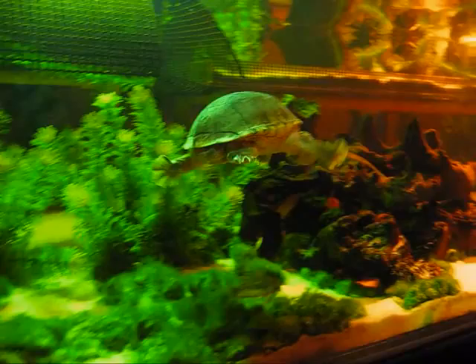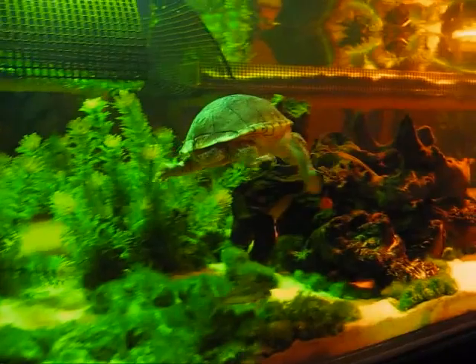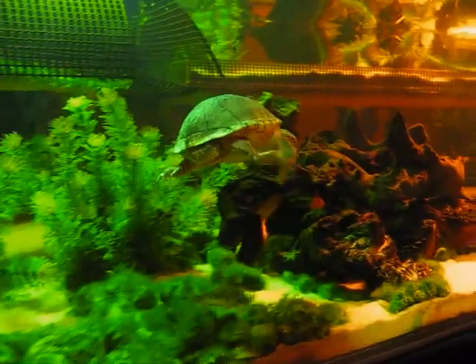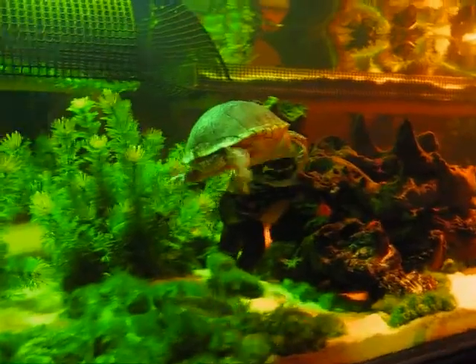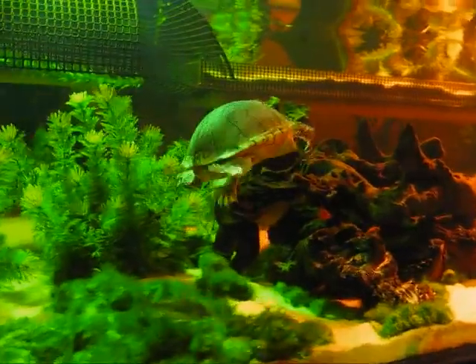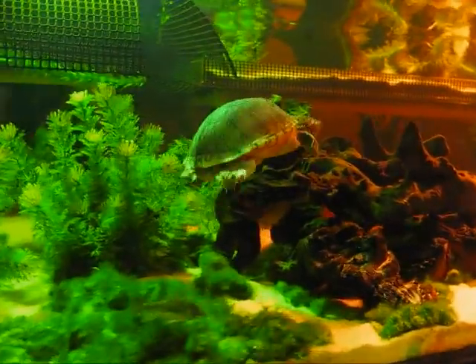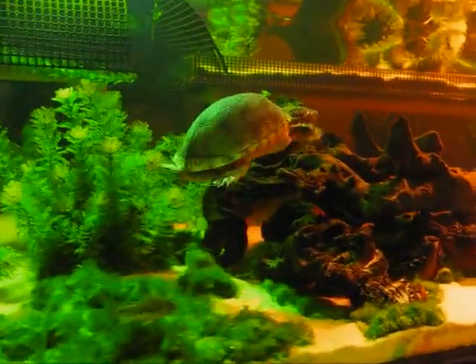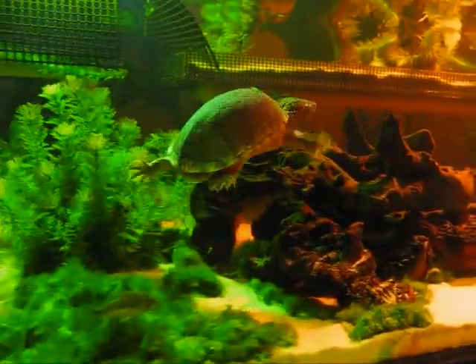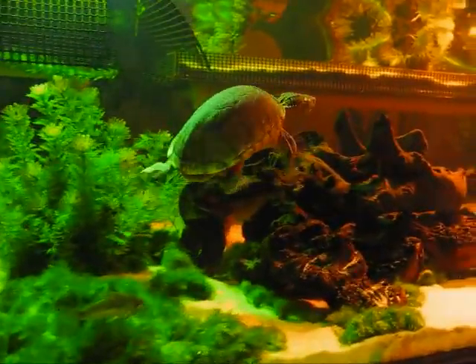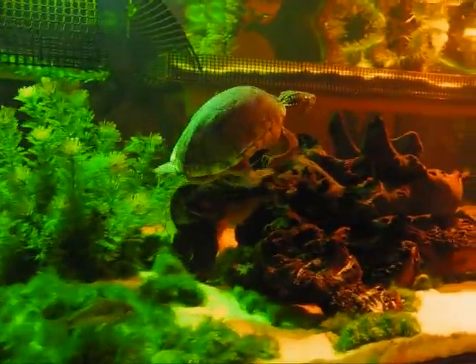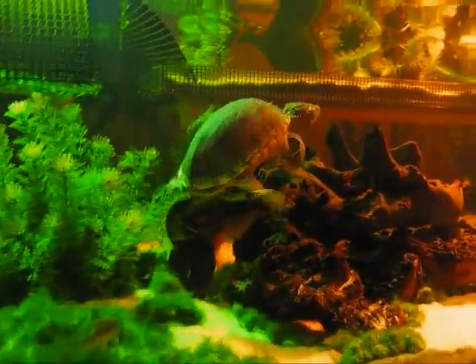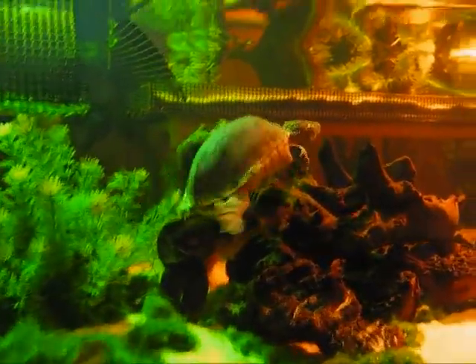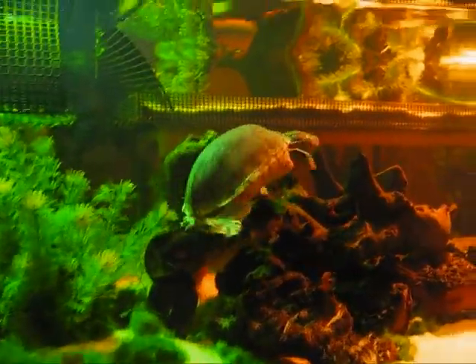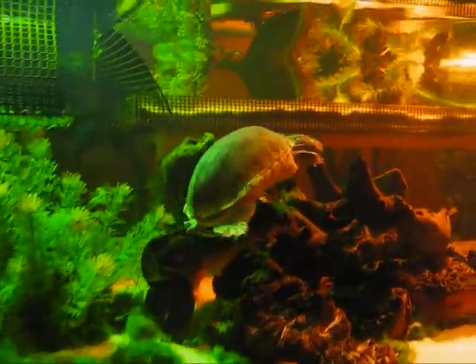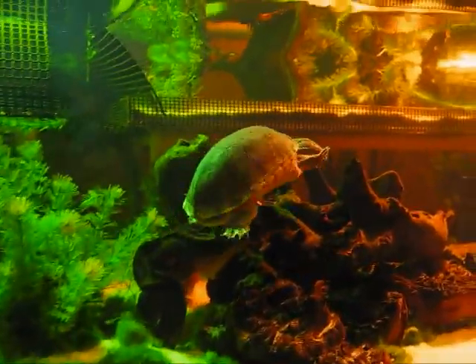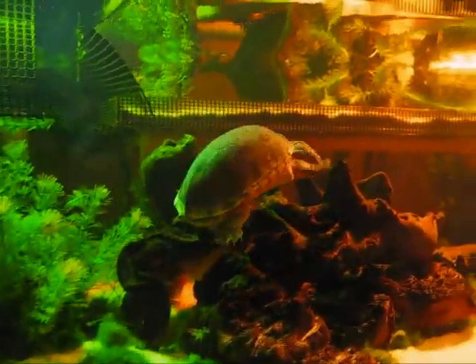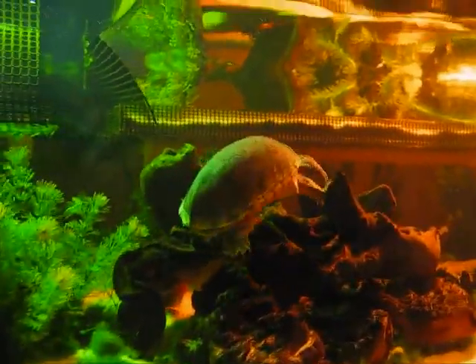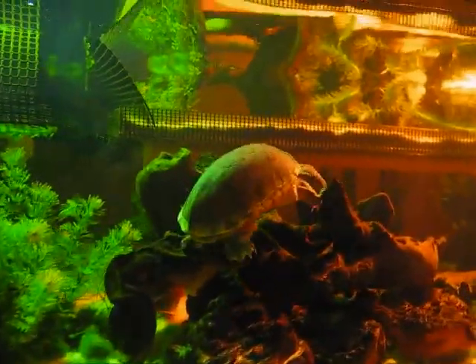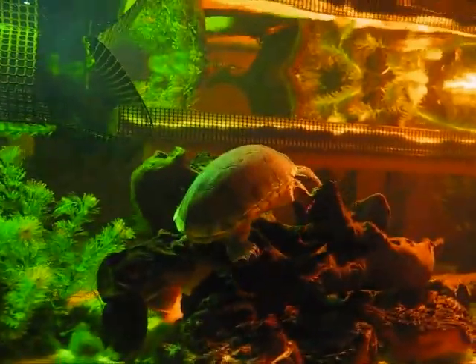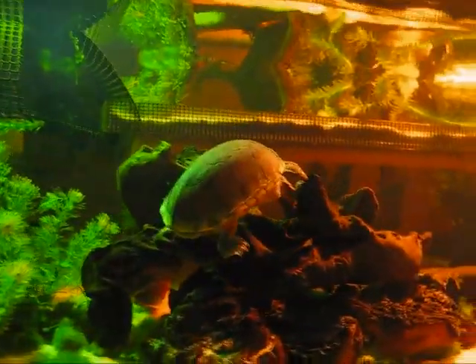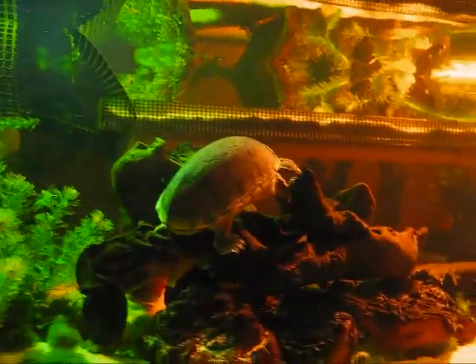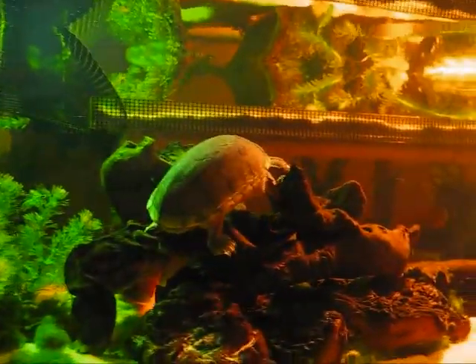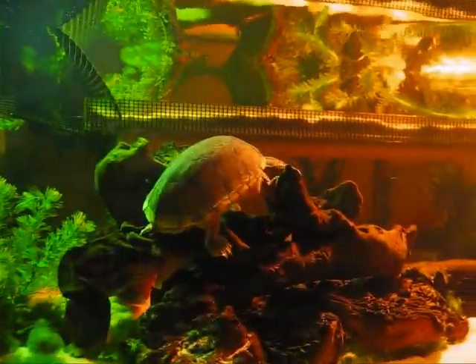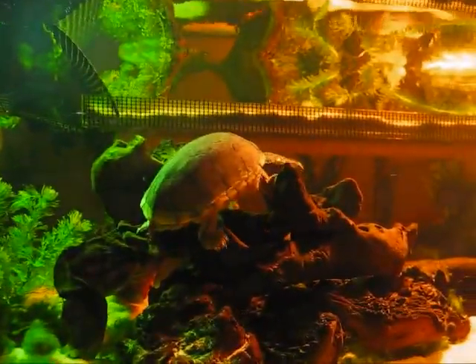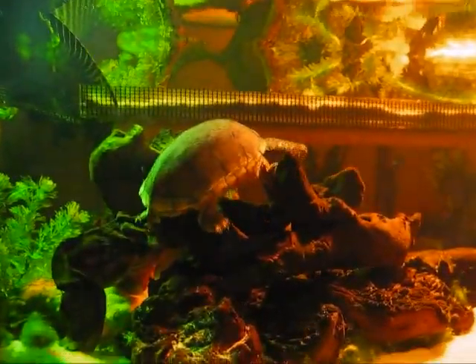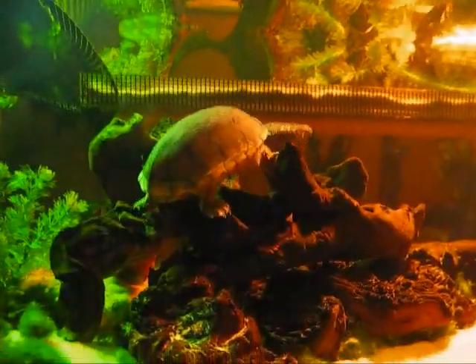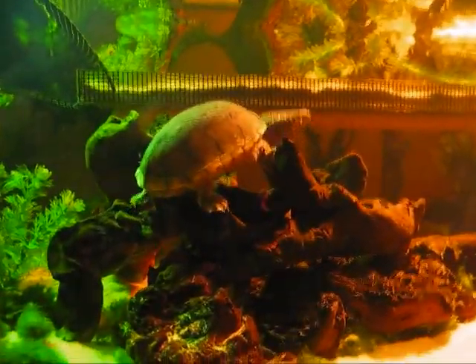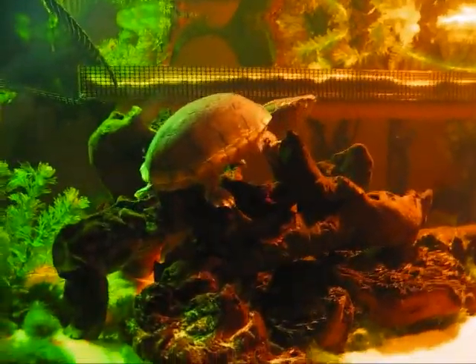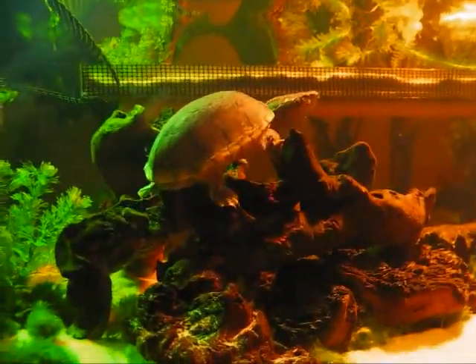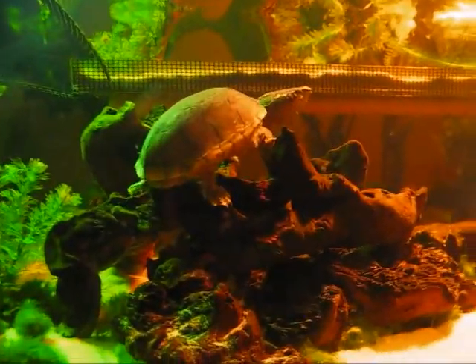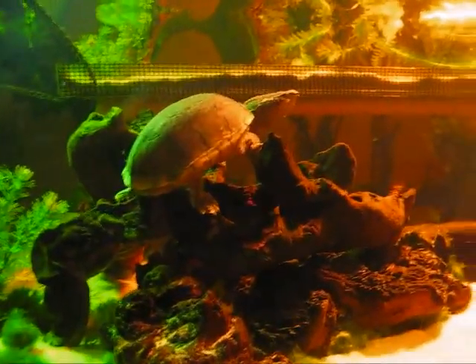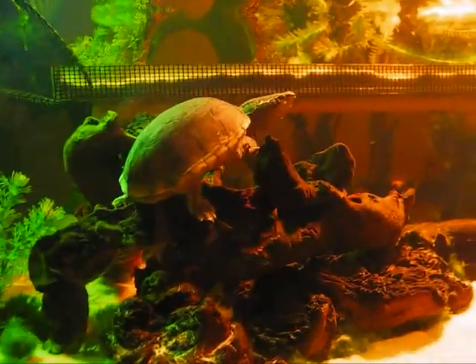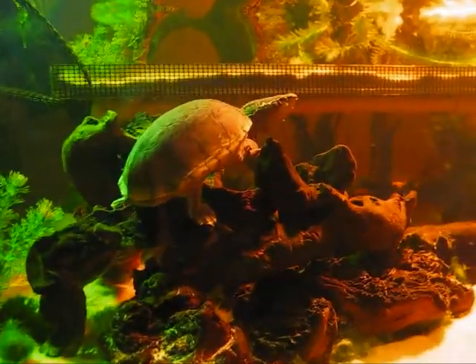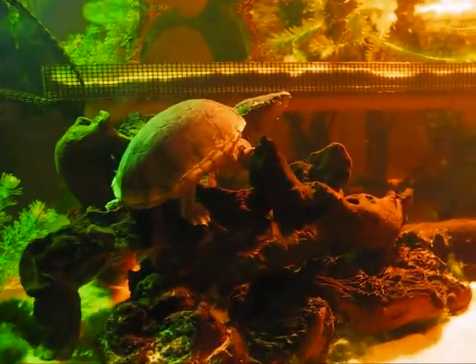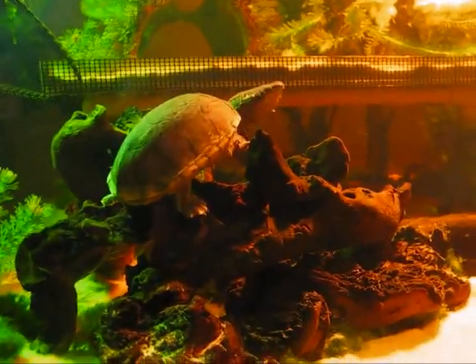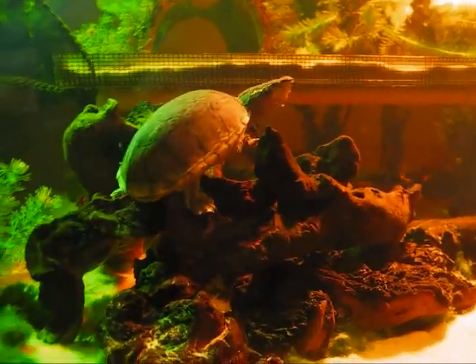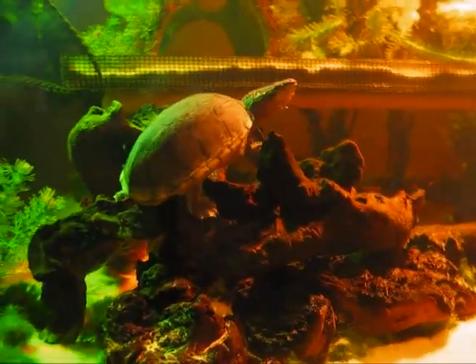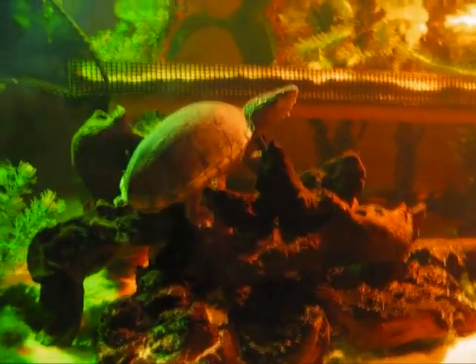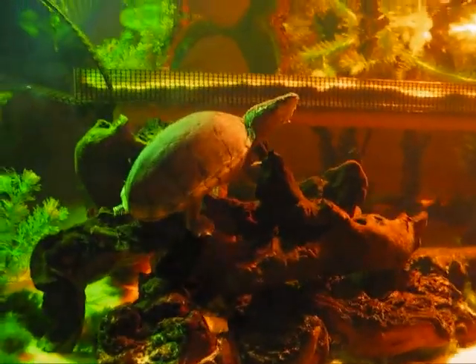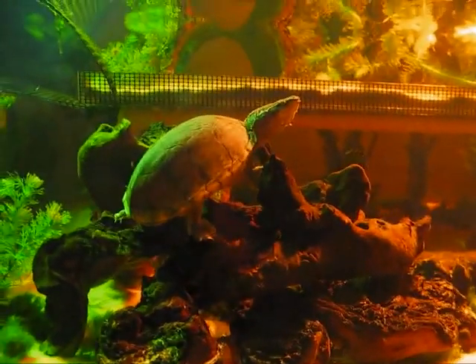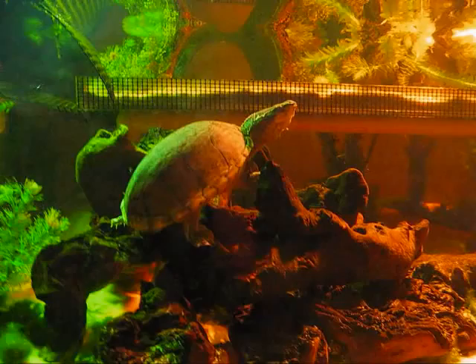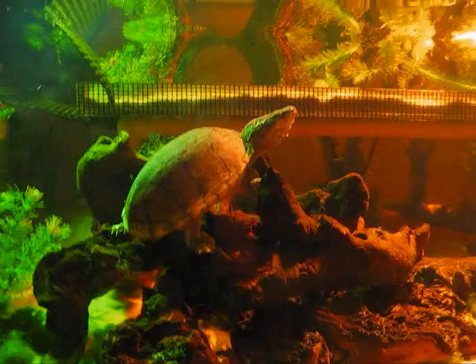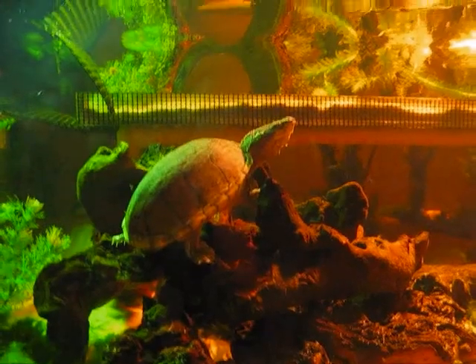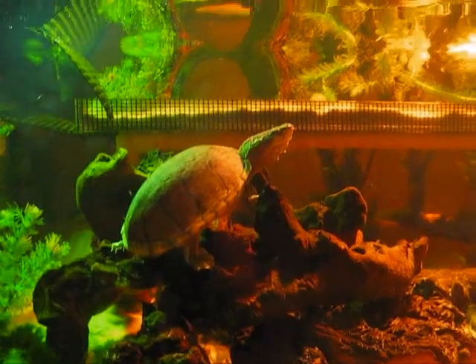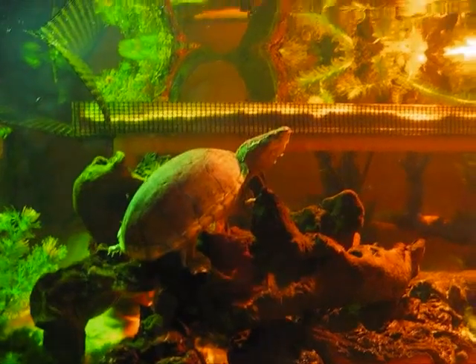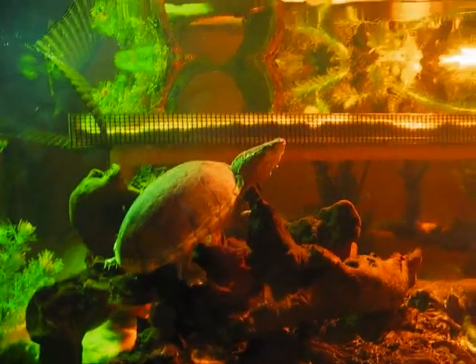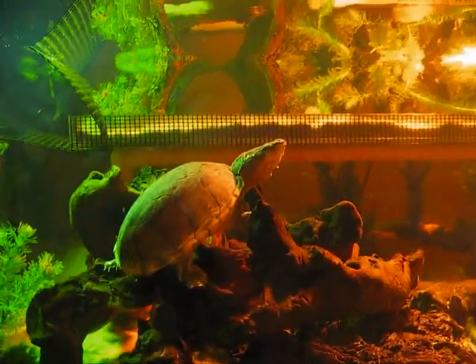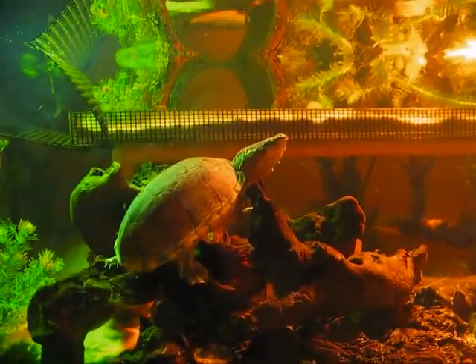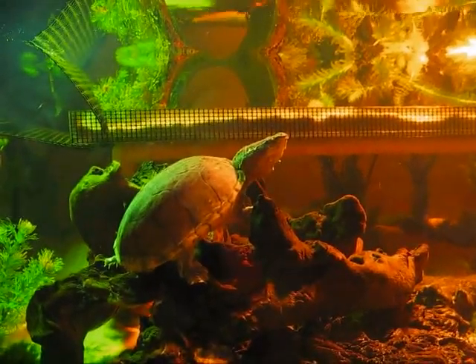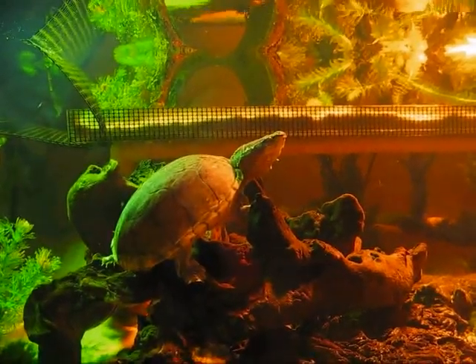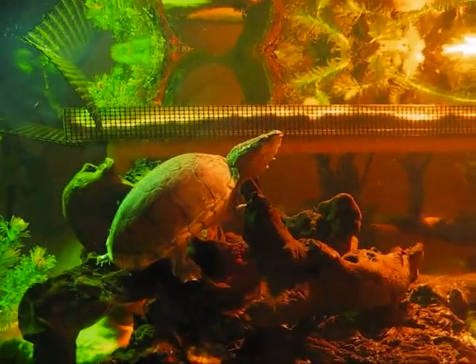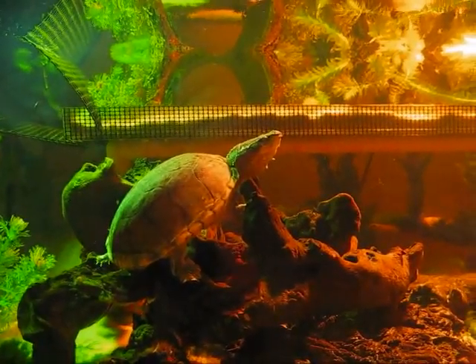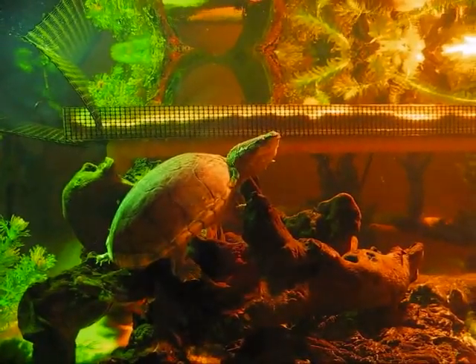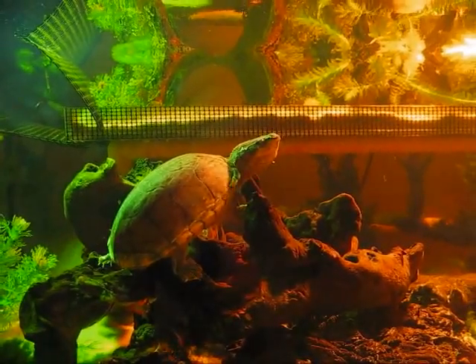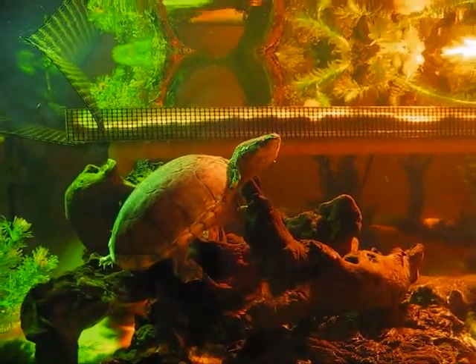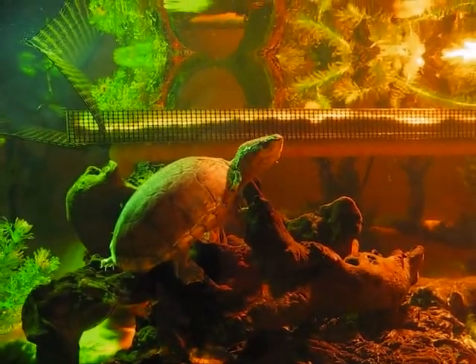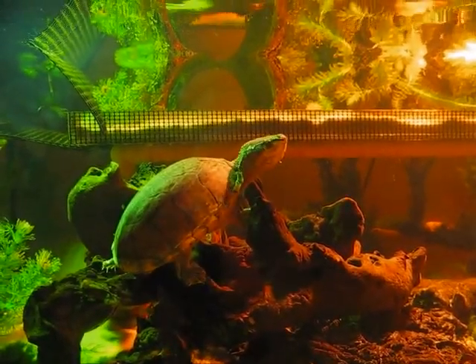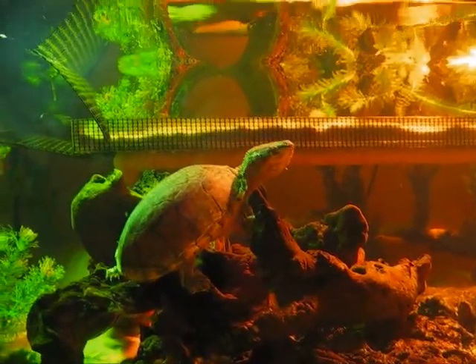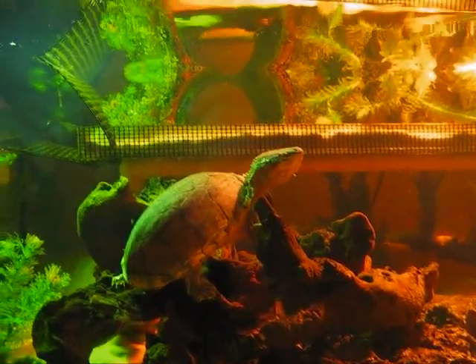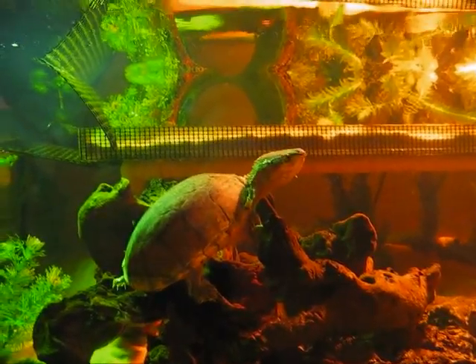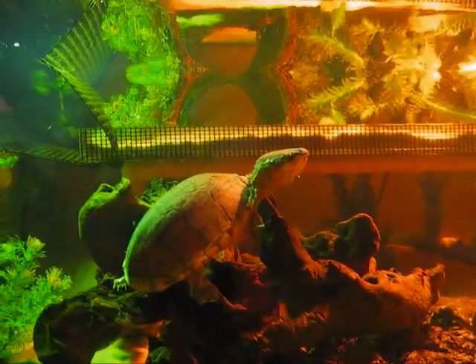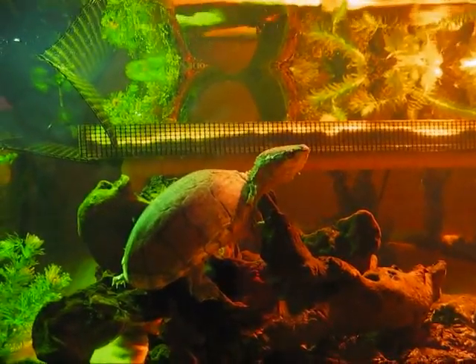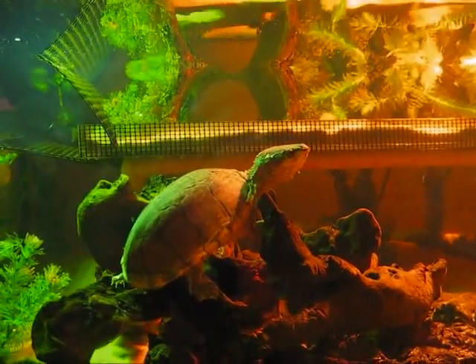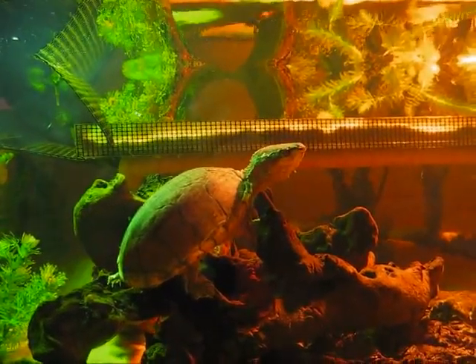Heading for some African Mopani wood, which is great wood for aquariums, although it produces a lot of tannin. Taking a rest there, looking around.